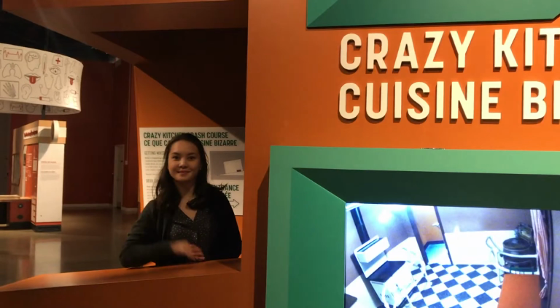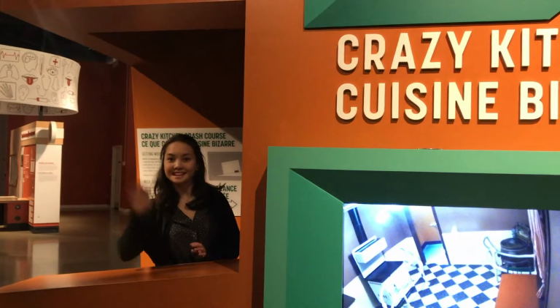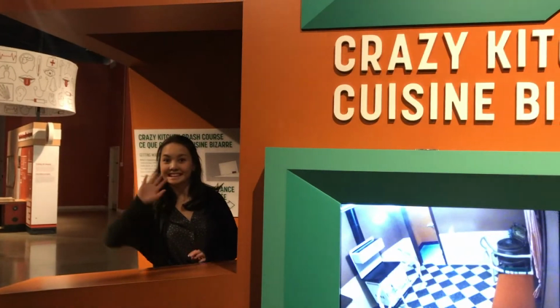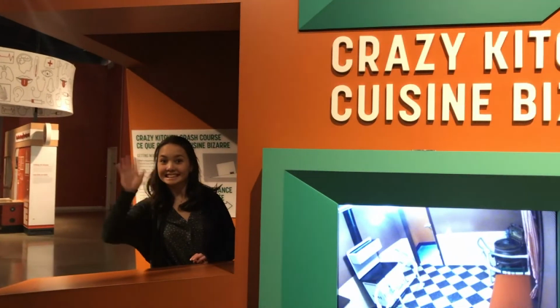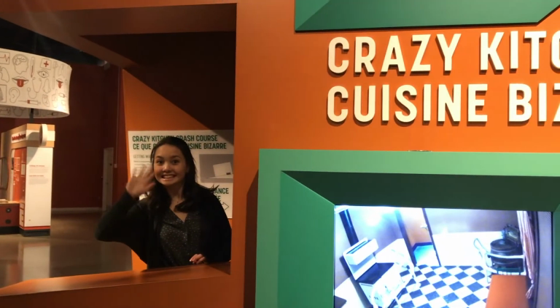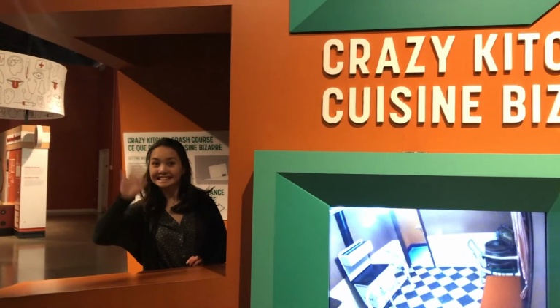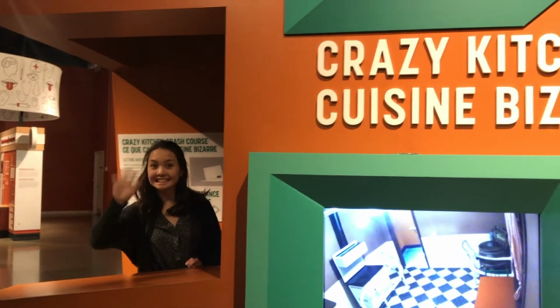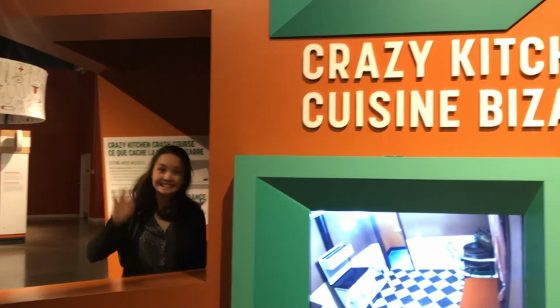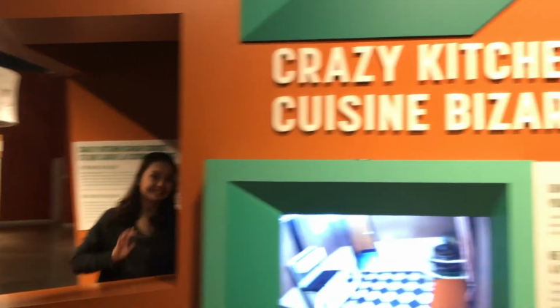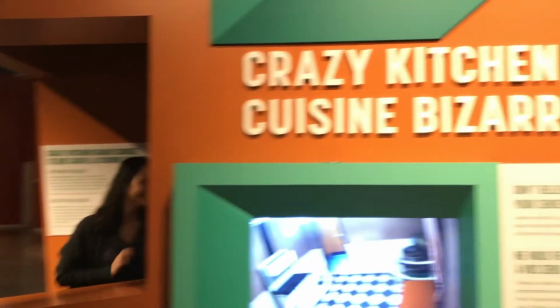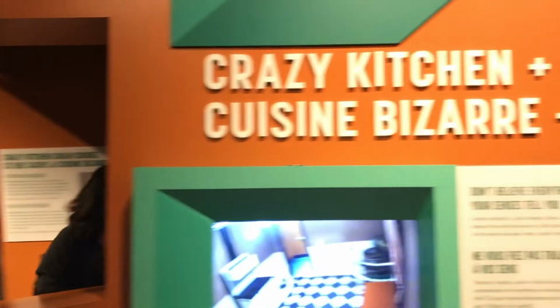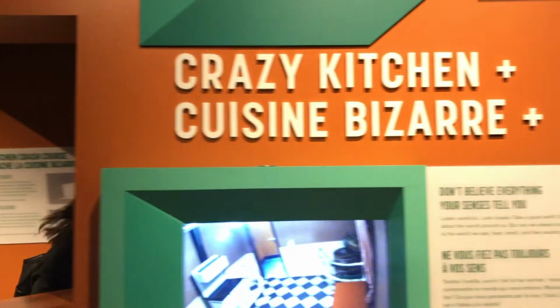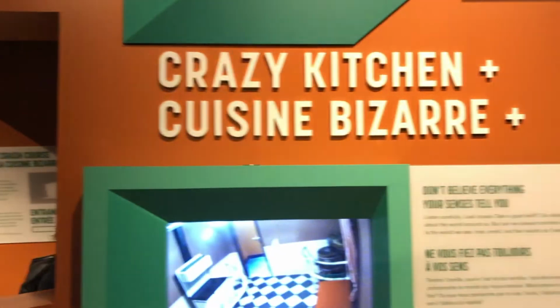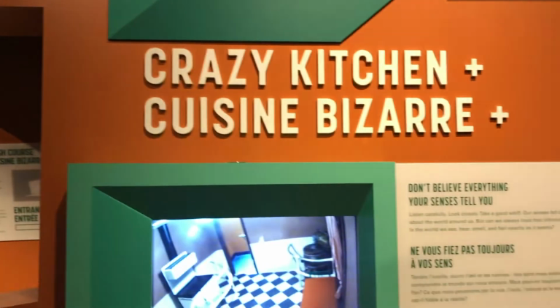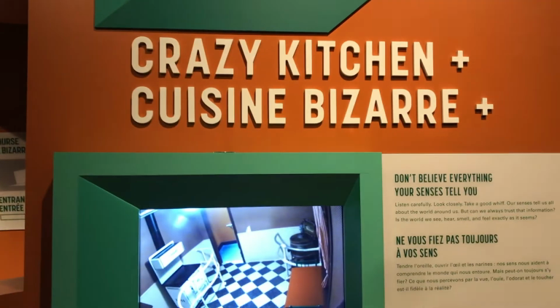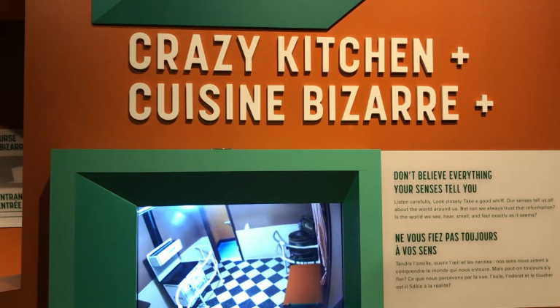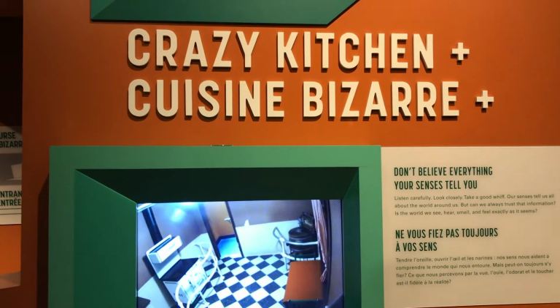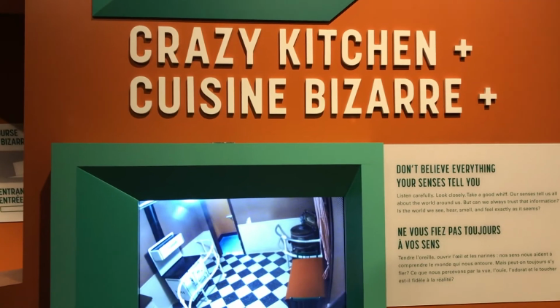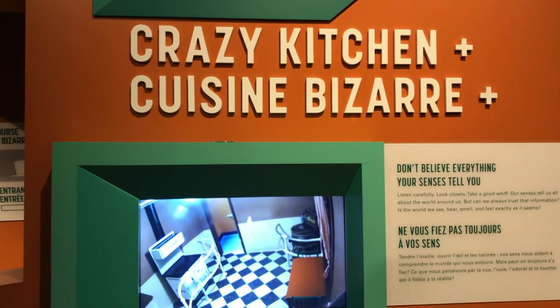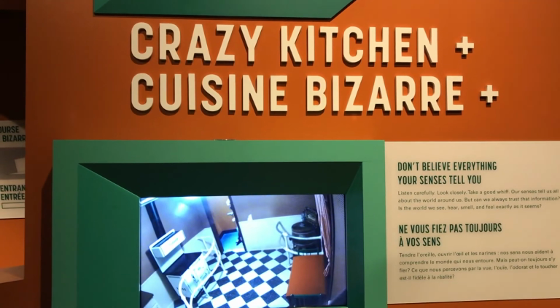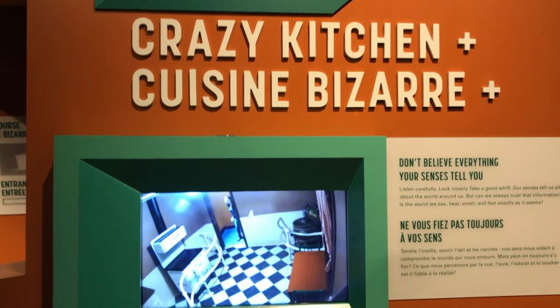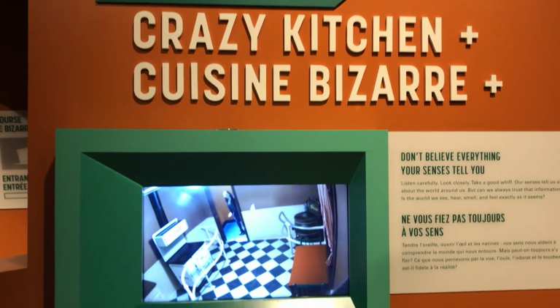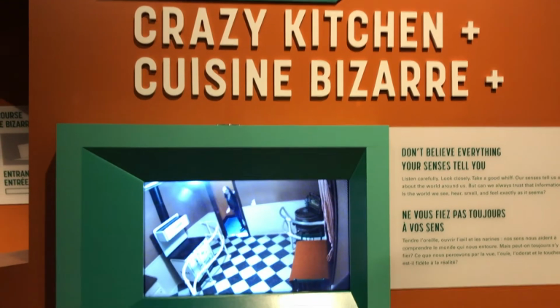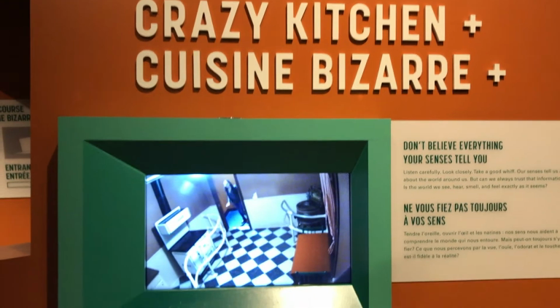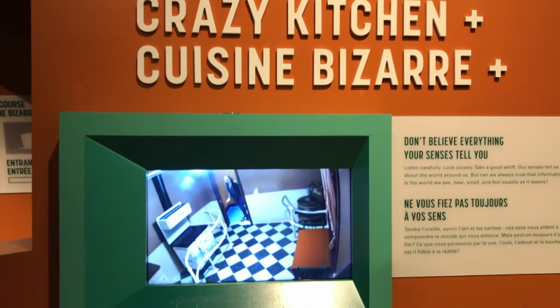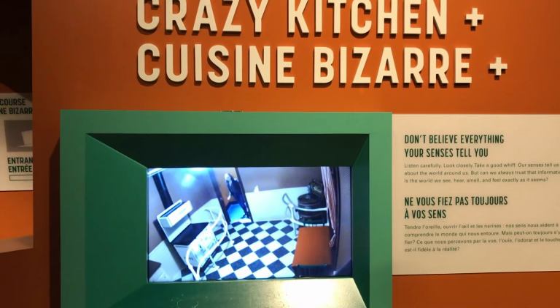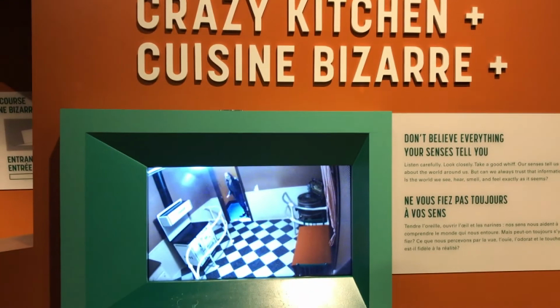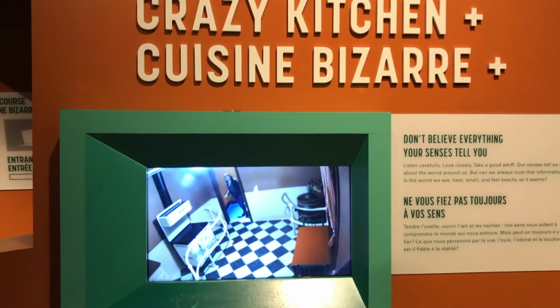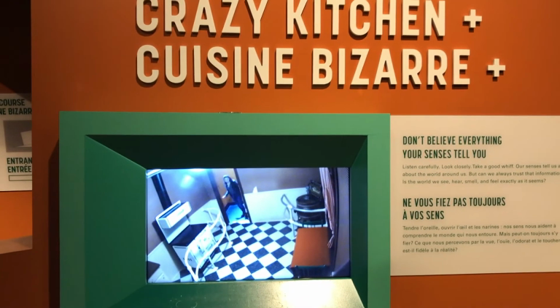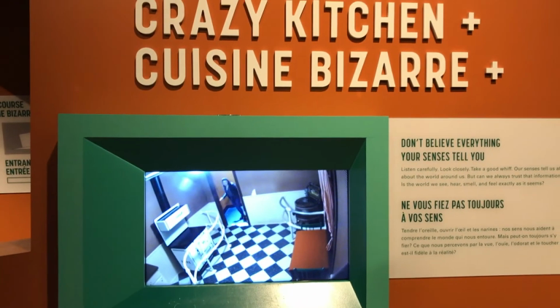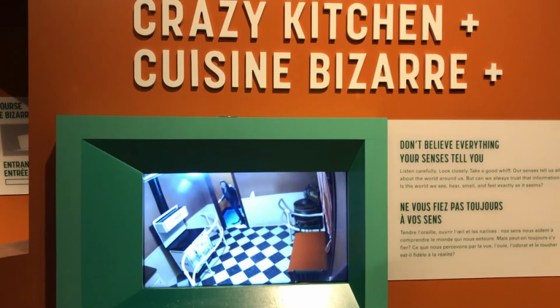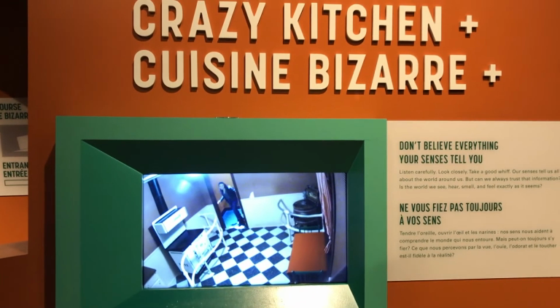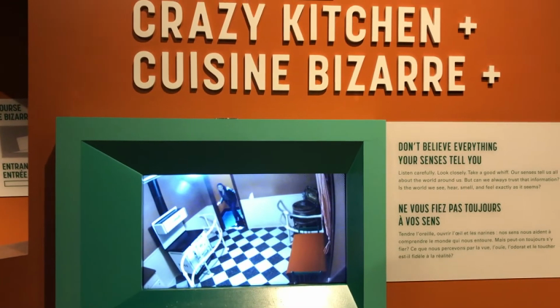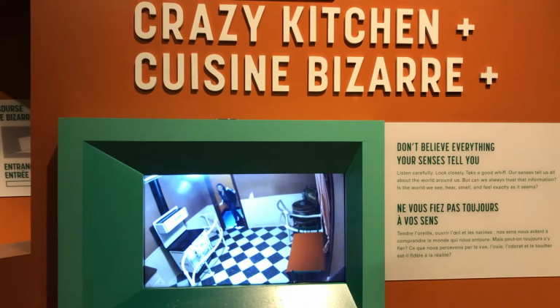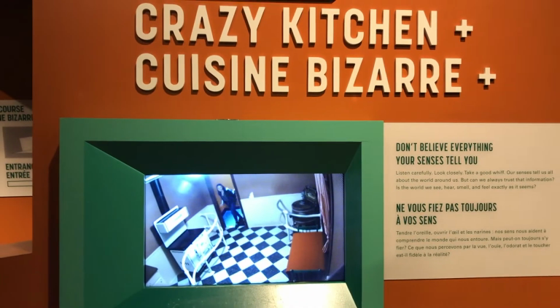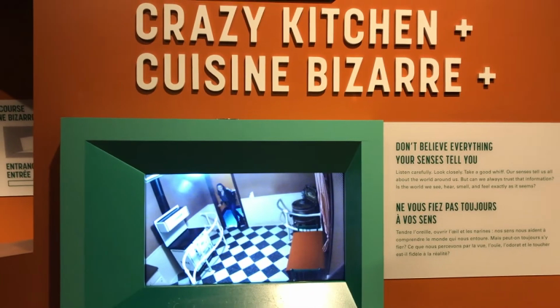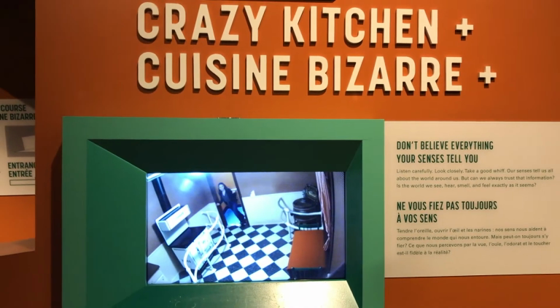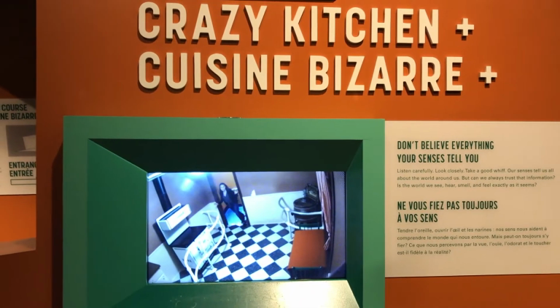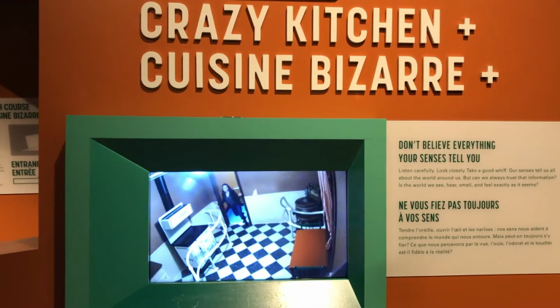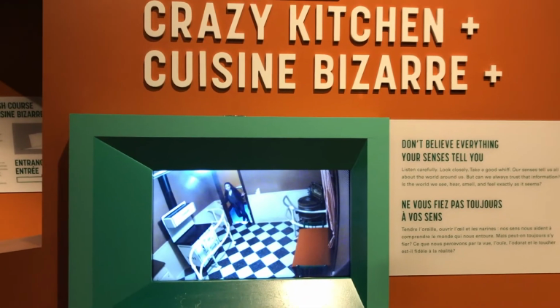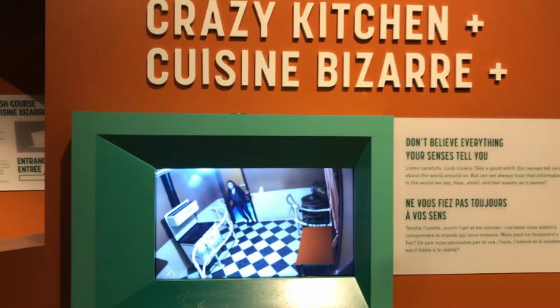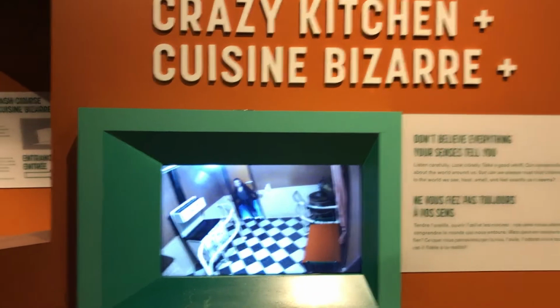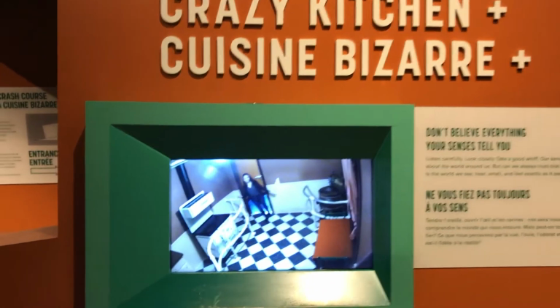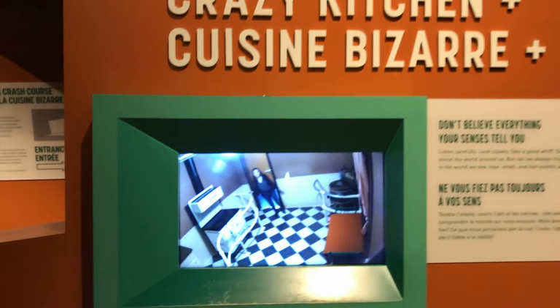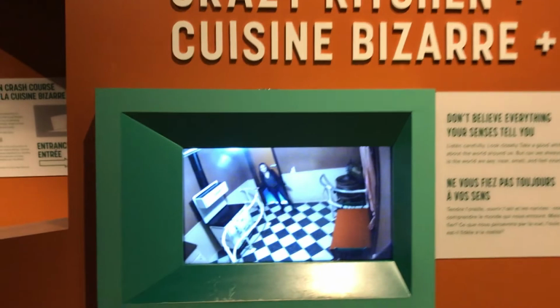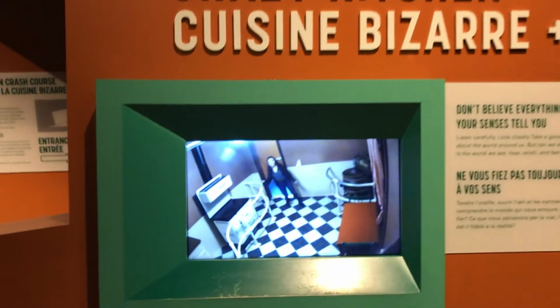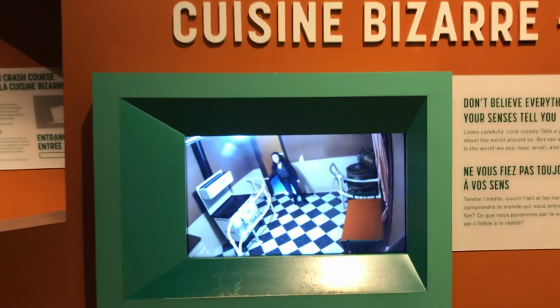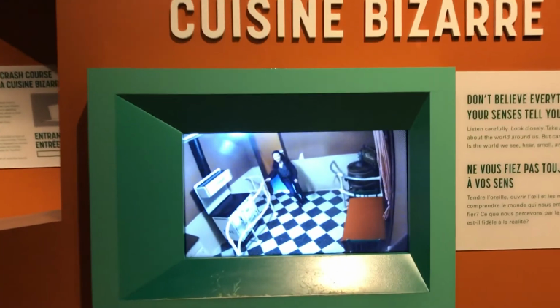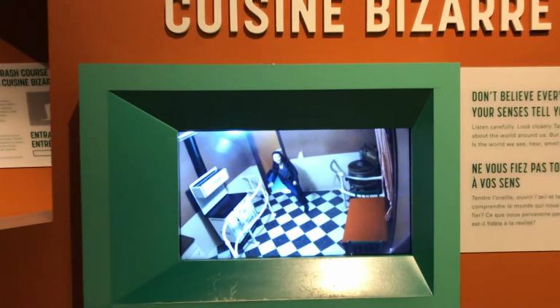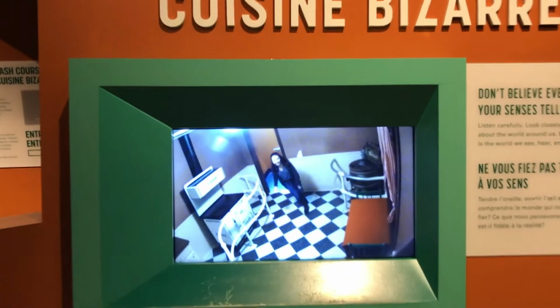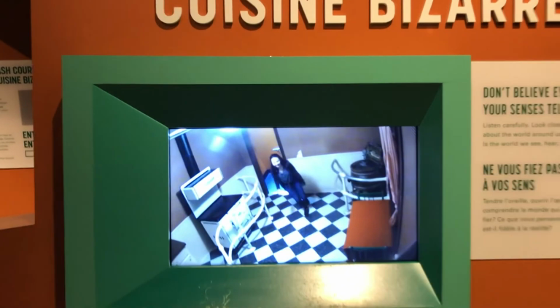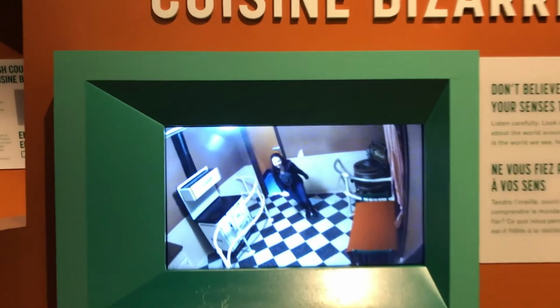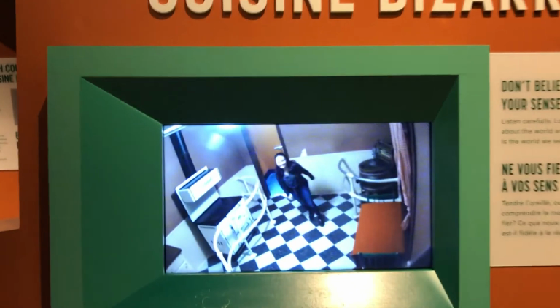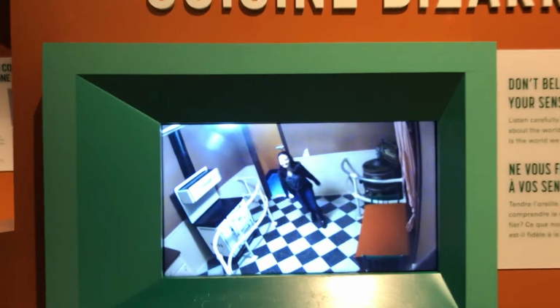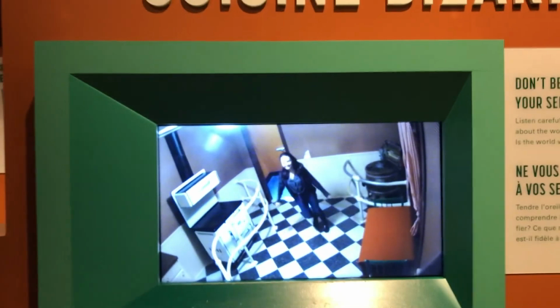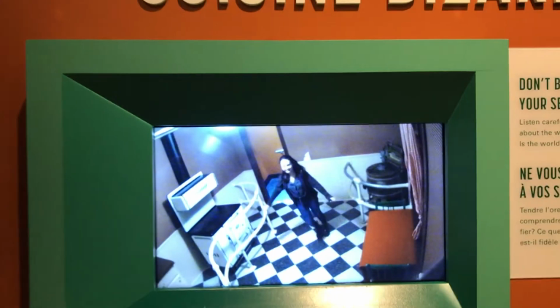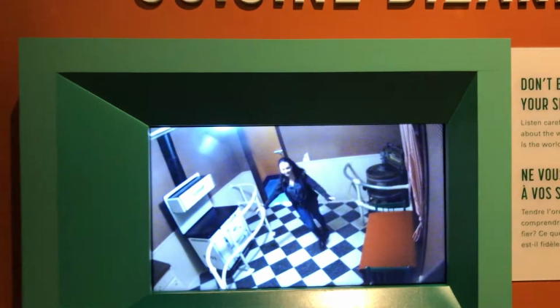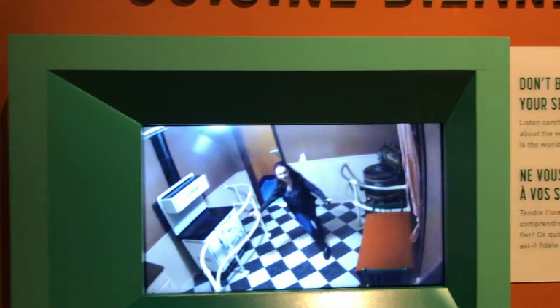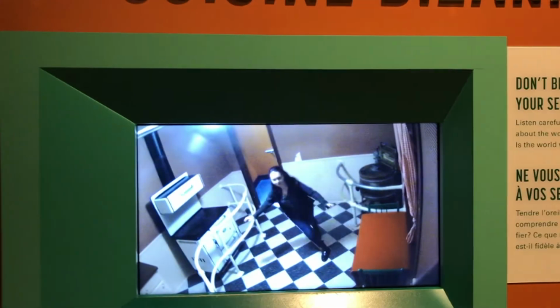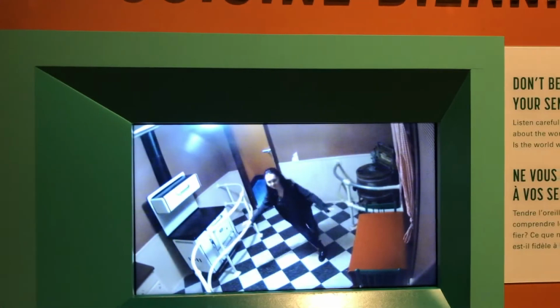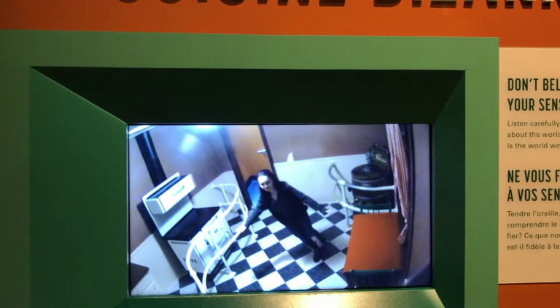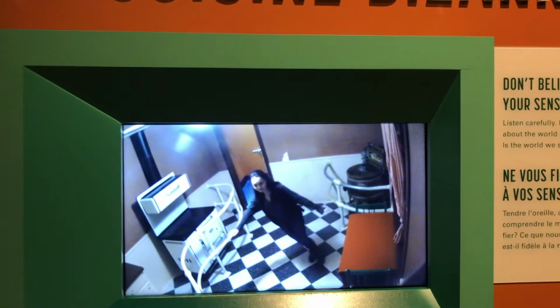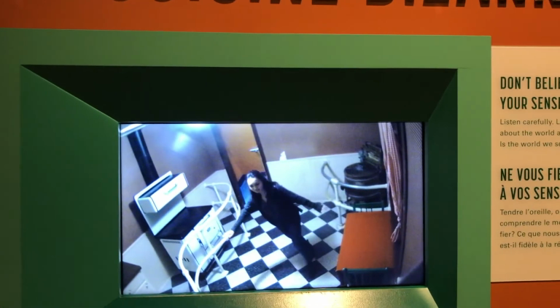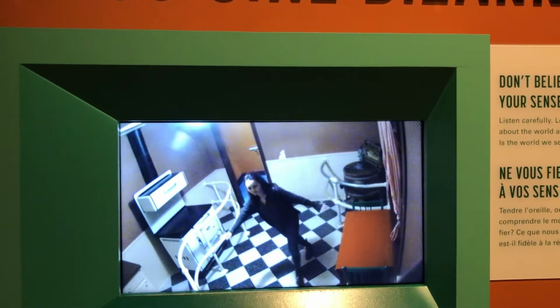Next up we moved into the crazy kitchen. This room was built on a tilt, which makes it really hard for your ears to adjust. Walking in this room definitely takes some practice.